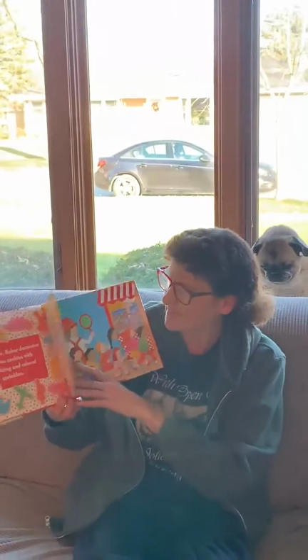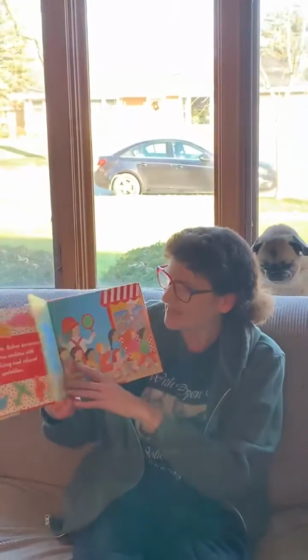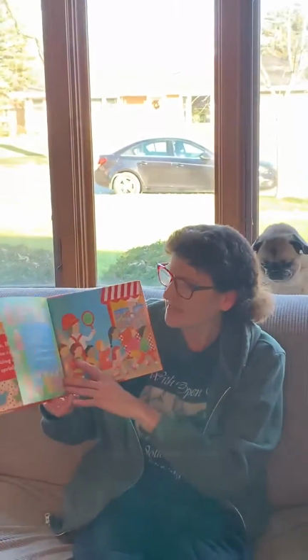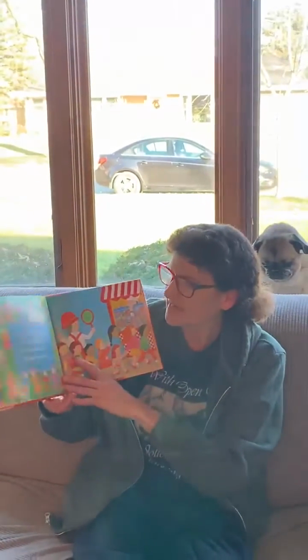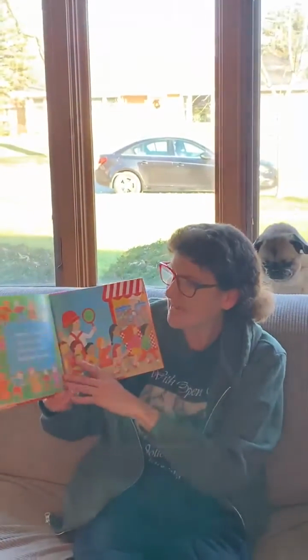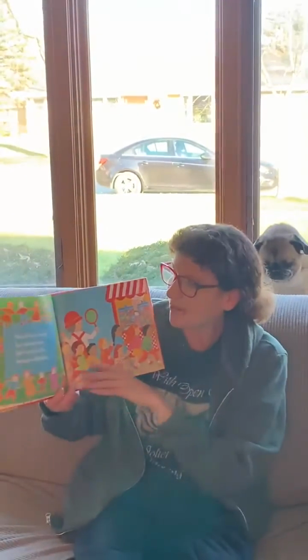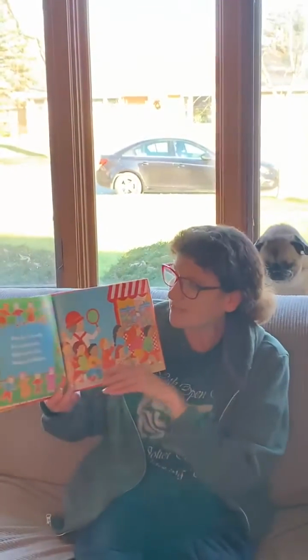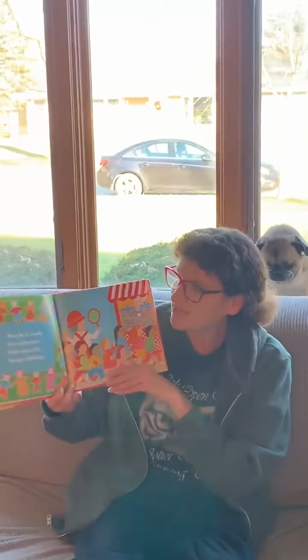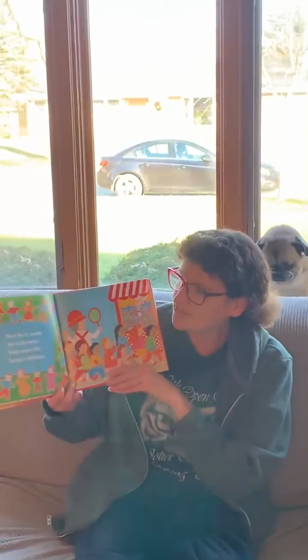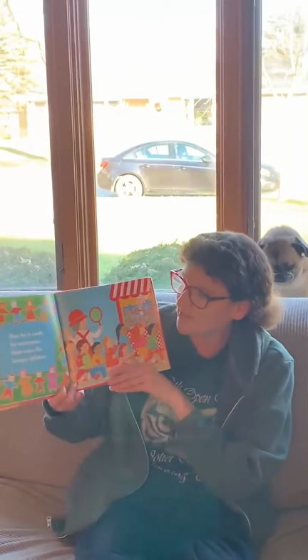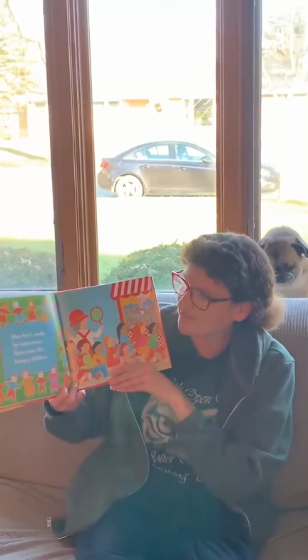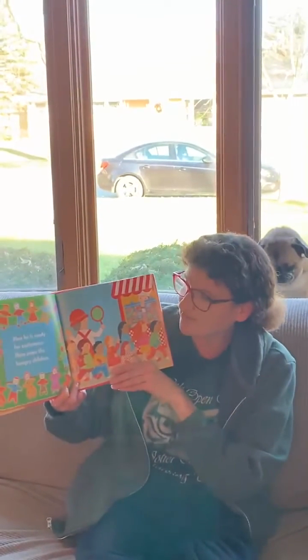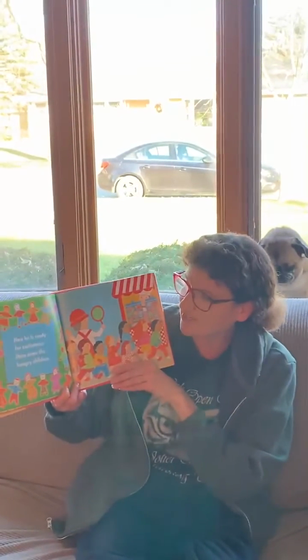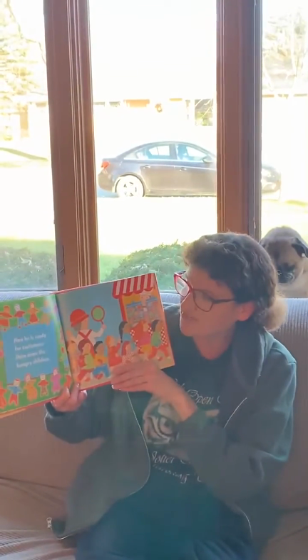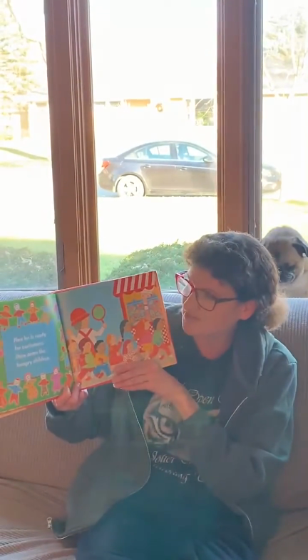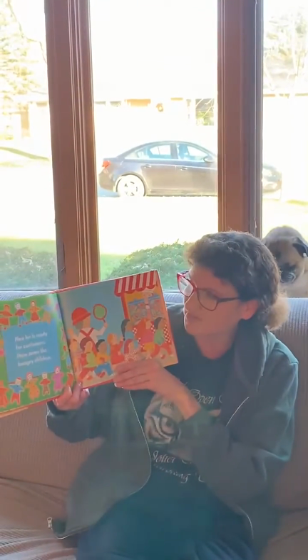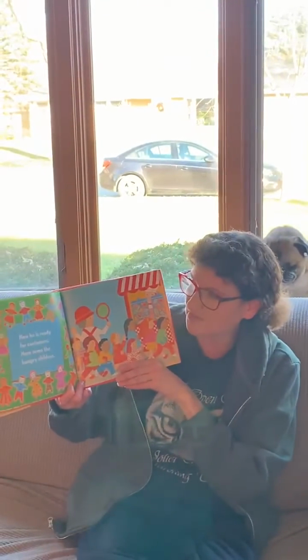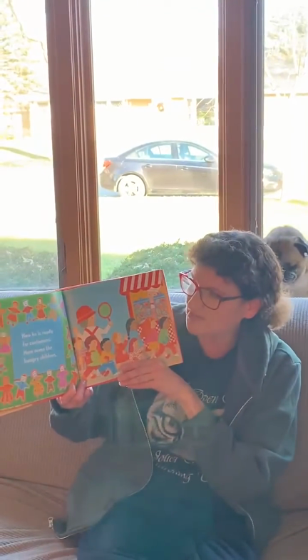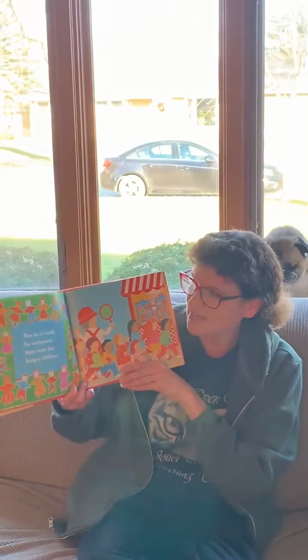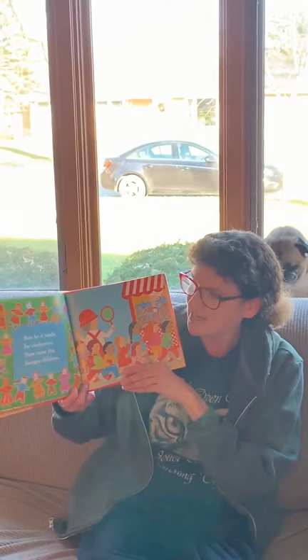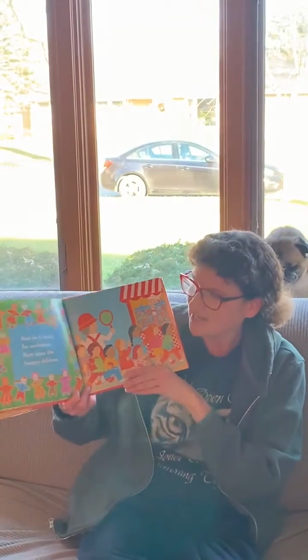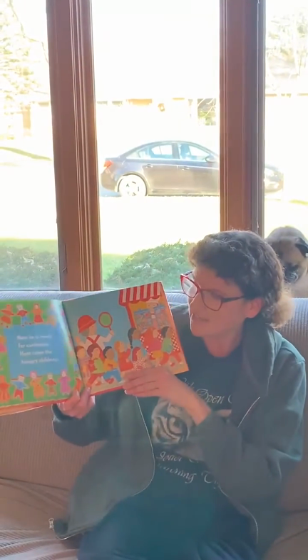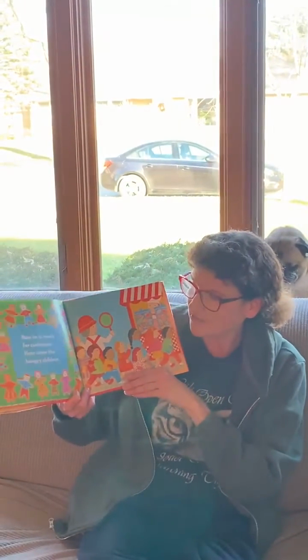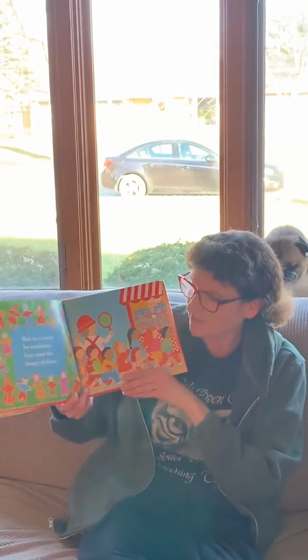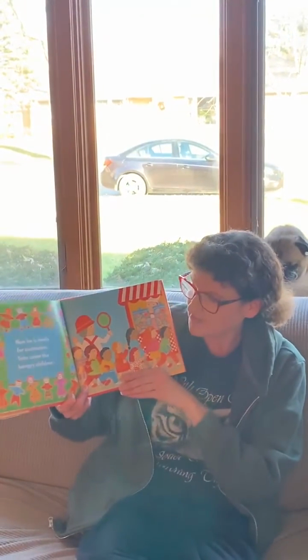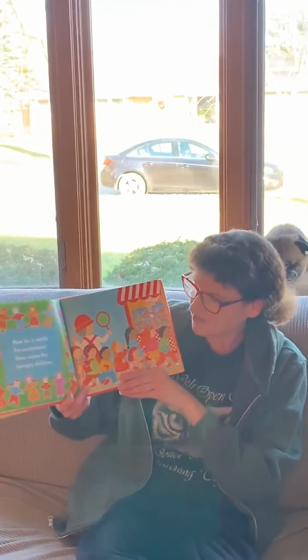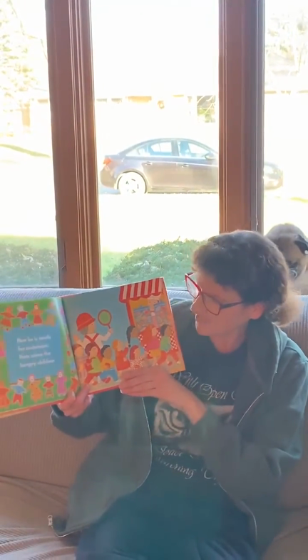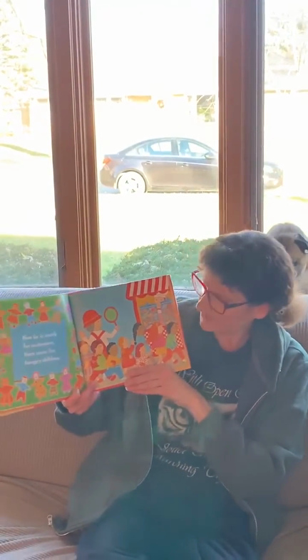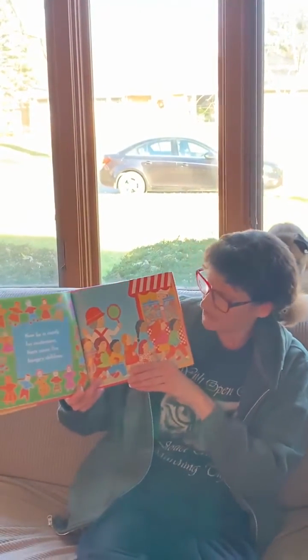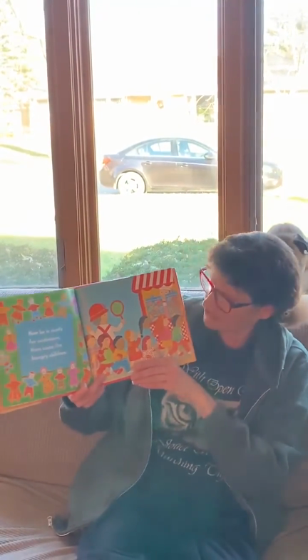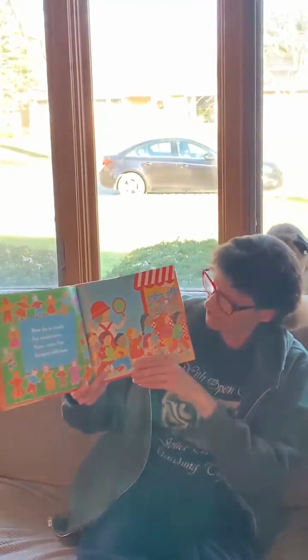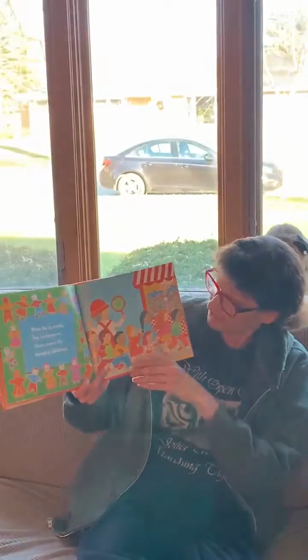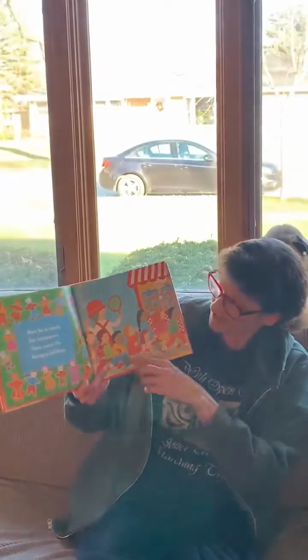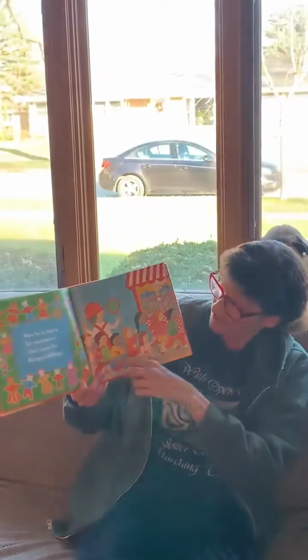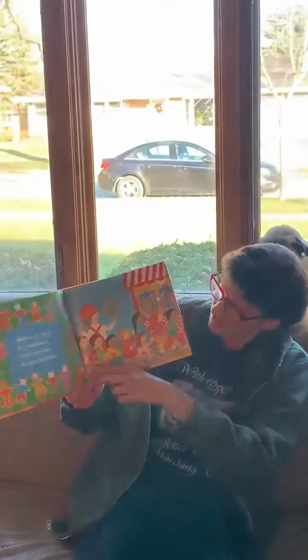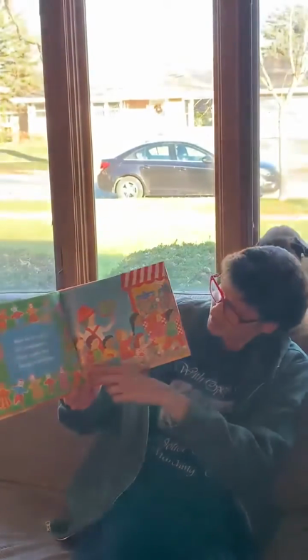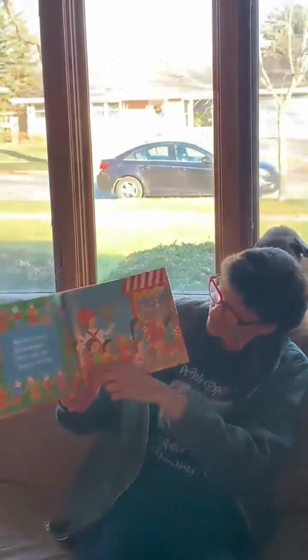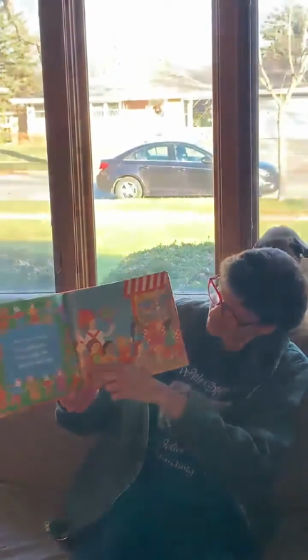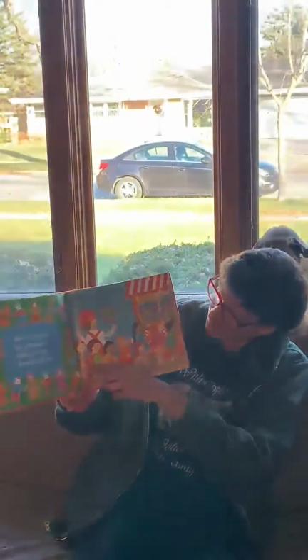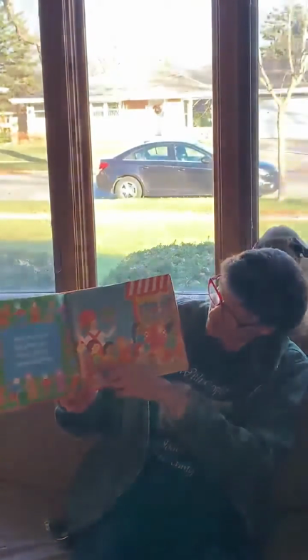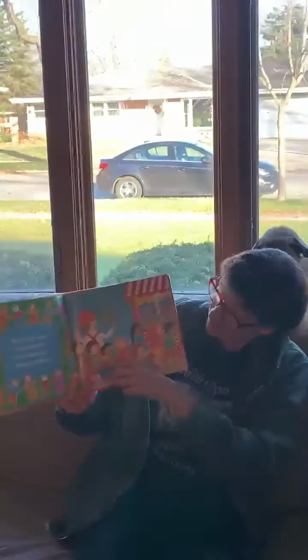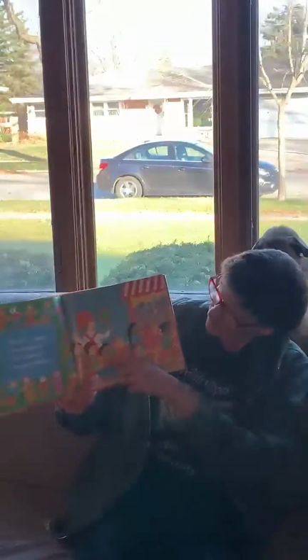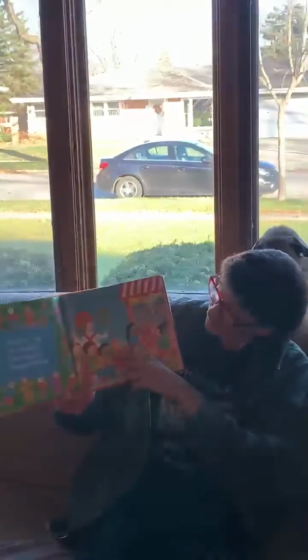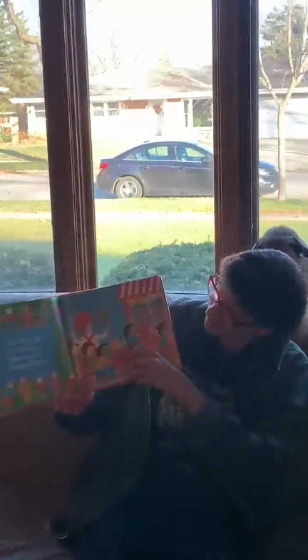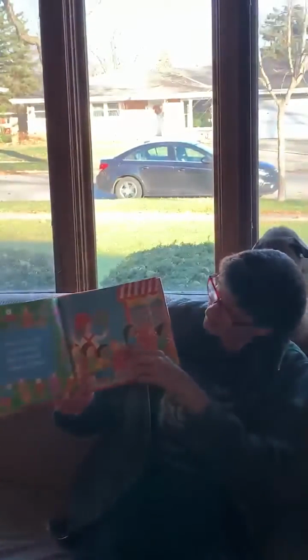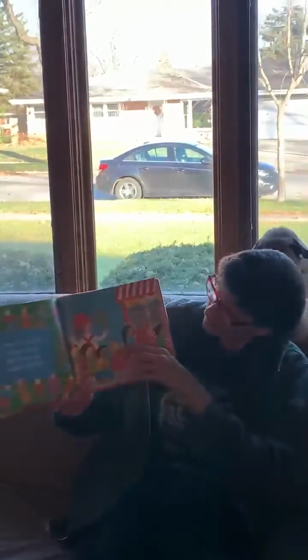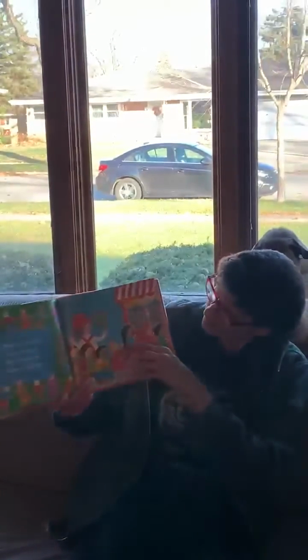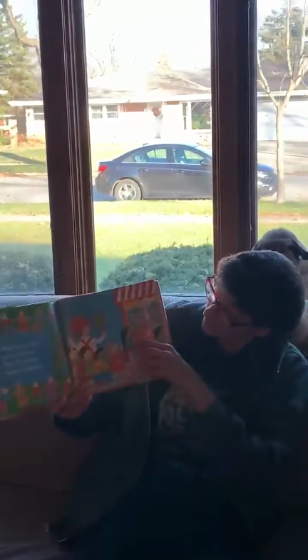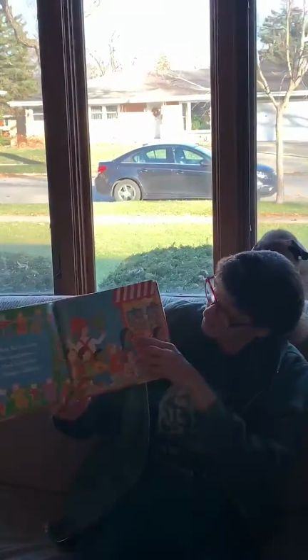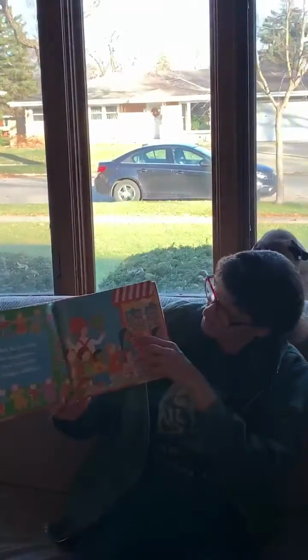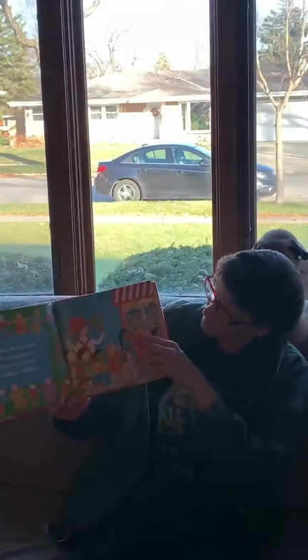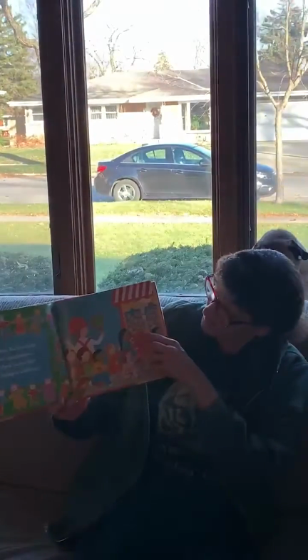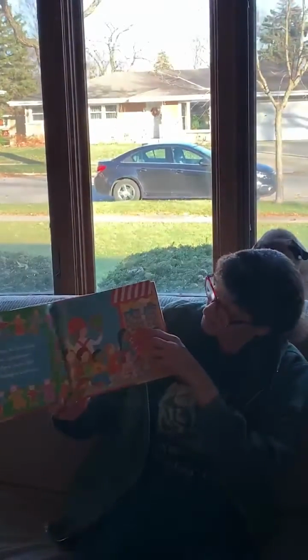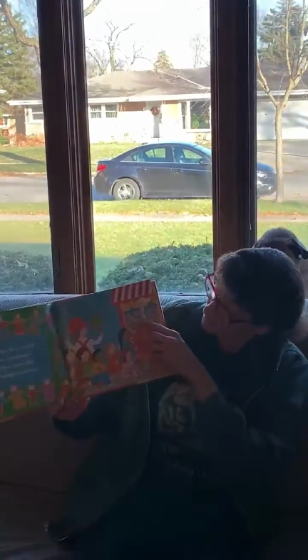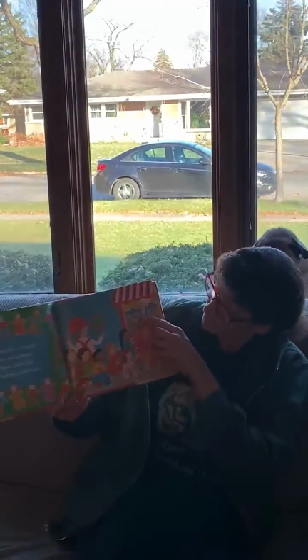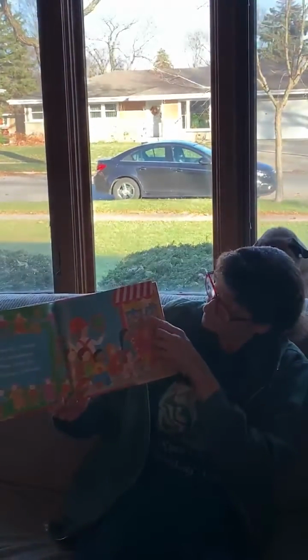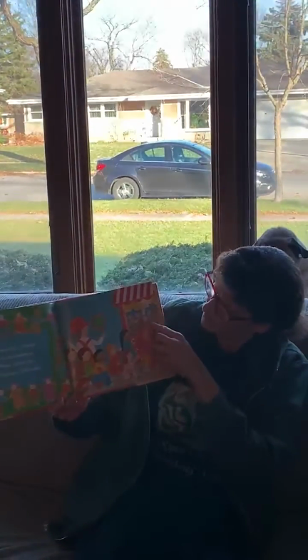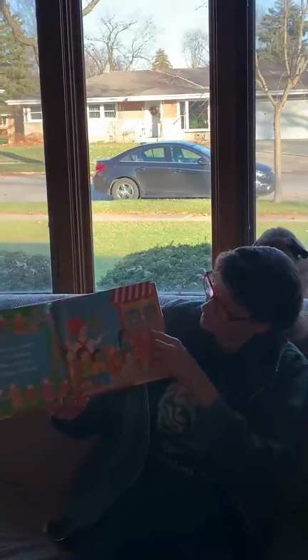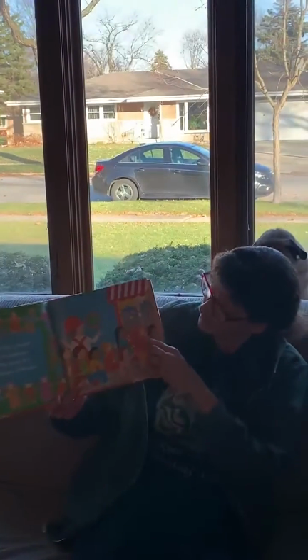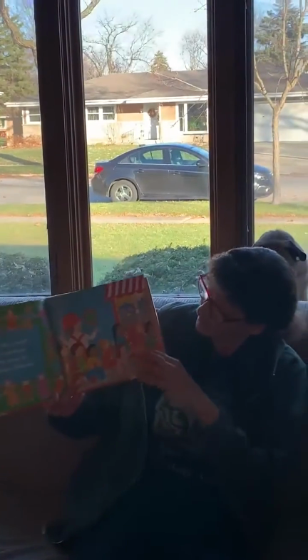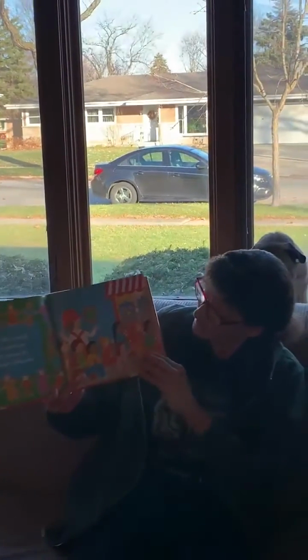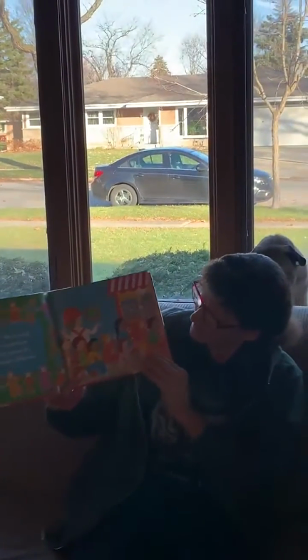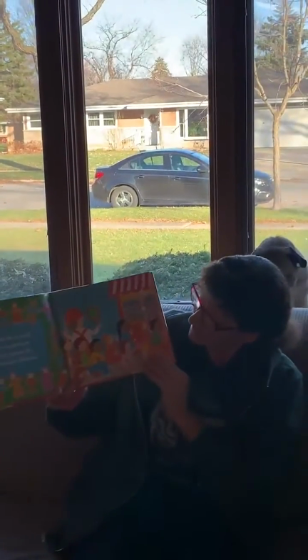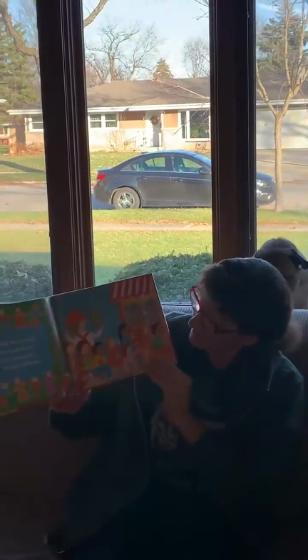Now he's ready for customers. Here comes the hungry children — here they all come to get those cookies, those pretty cookies he made.